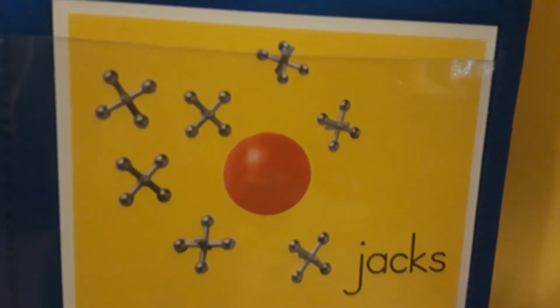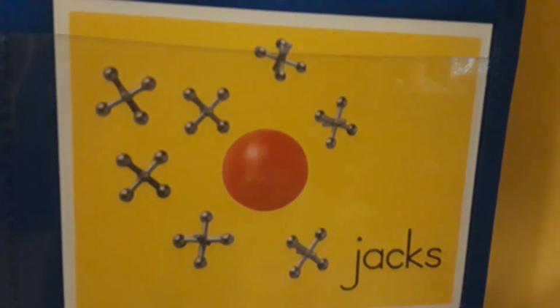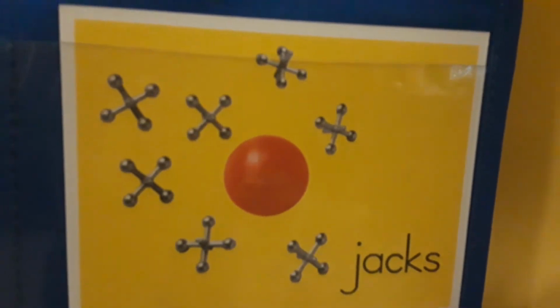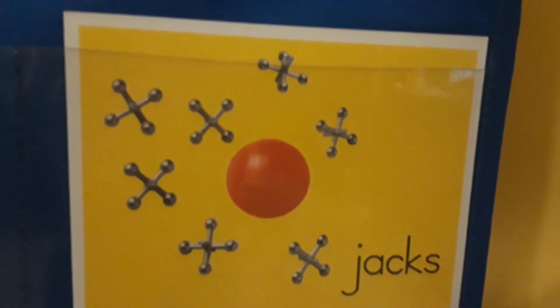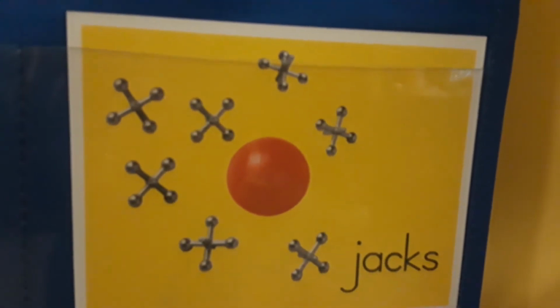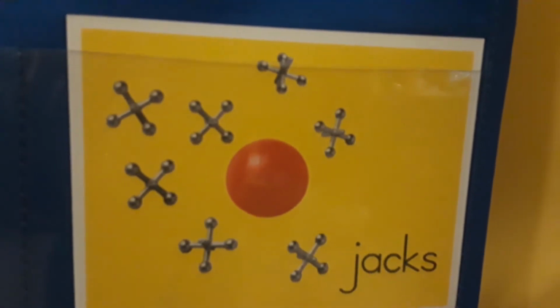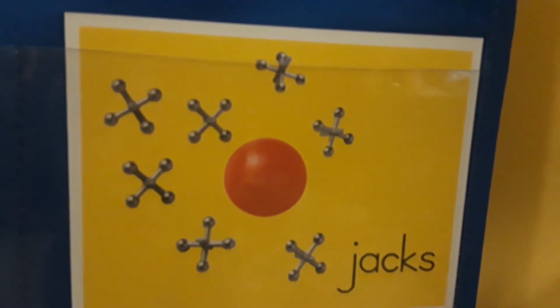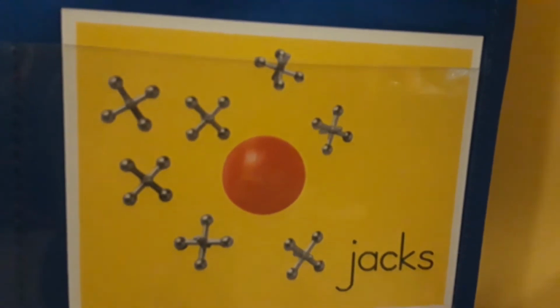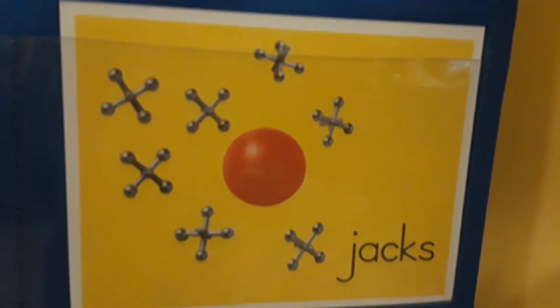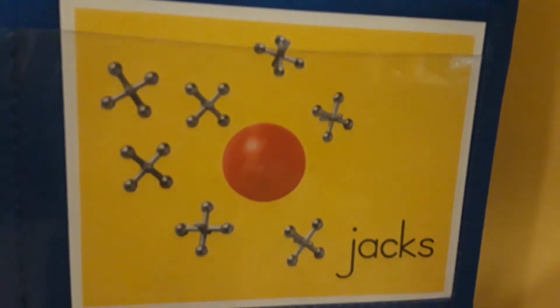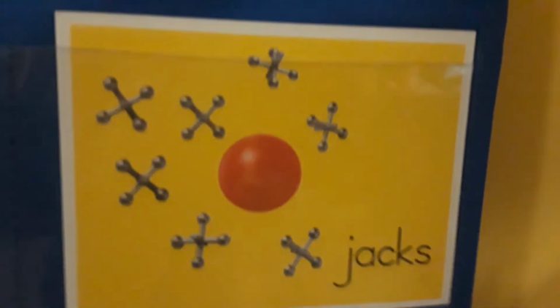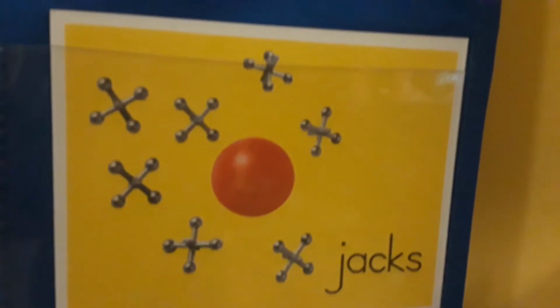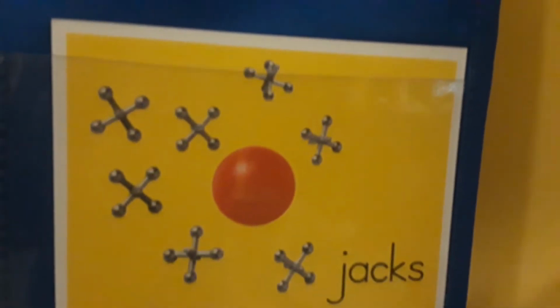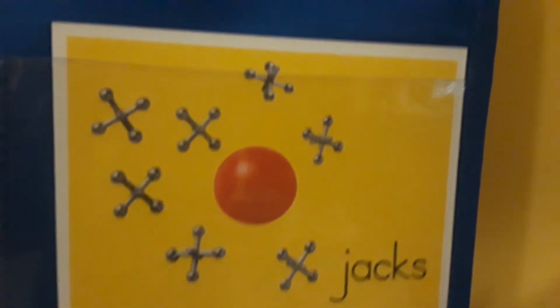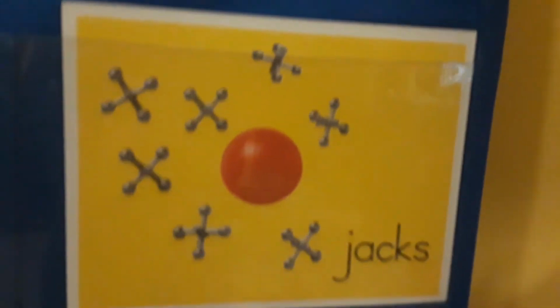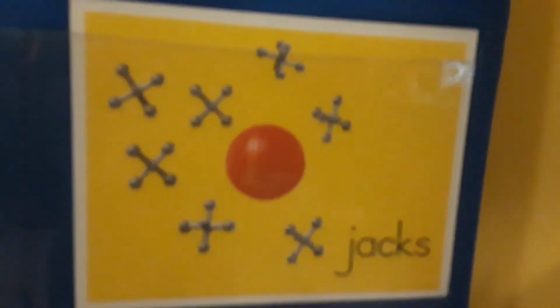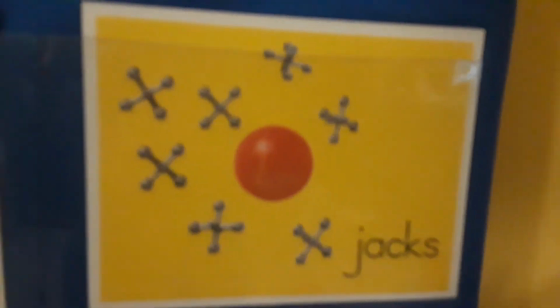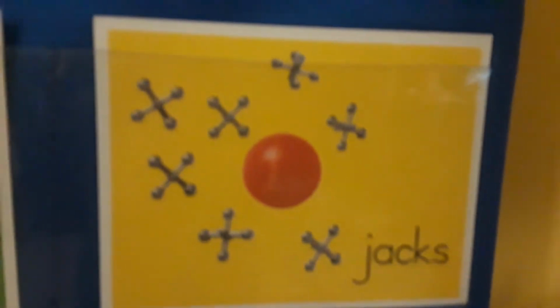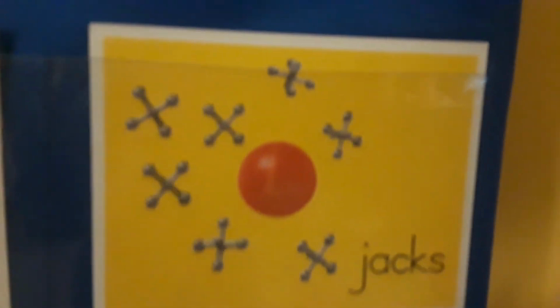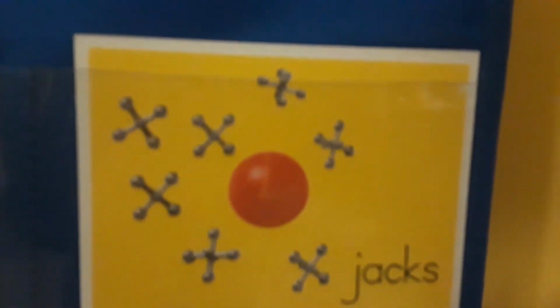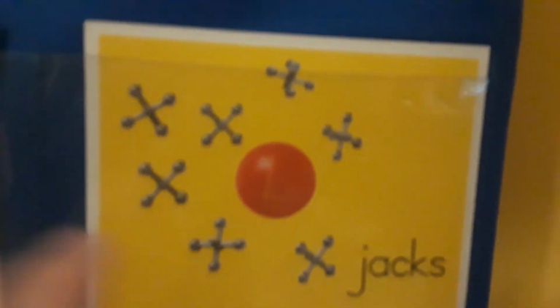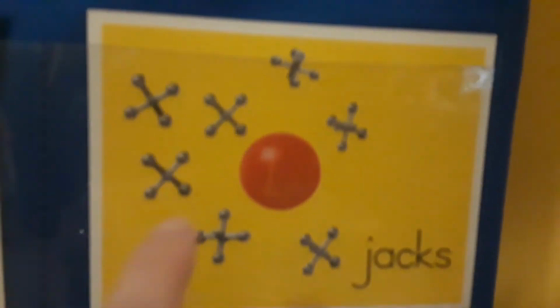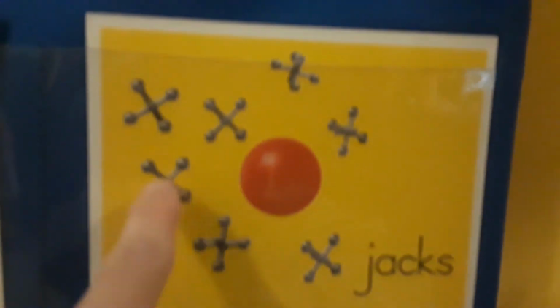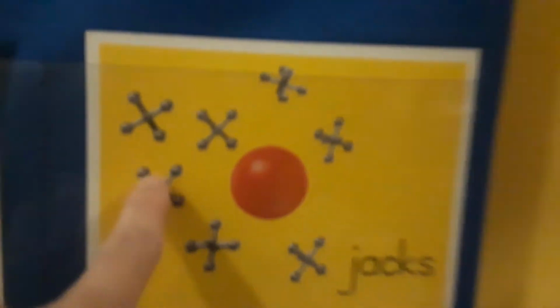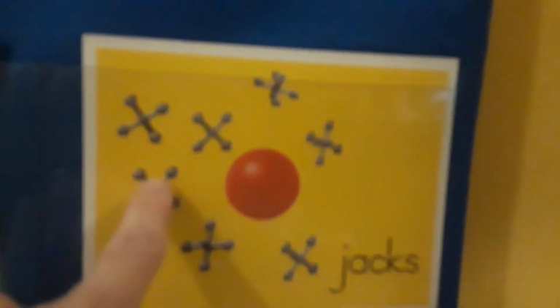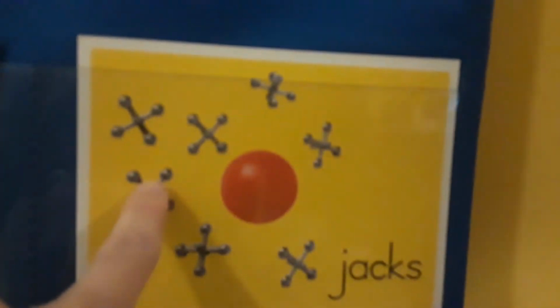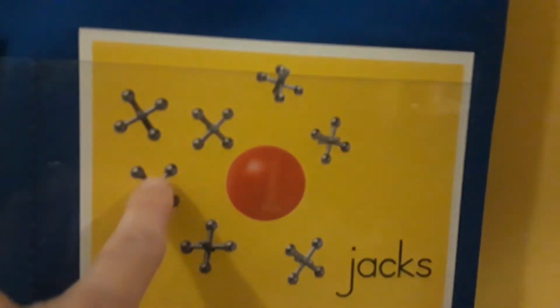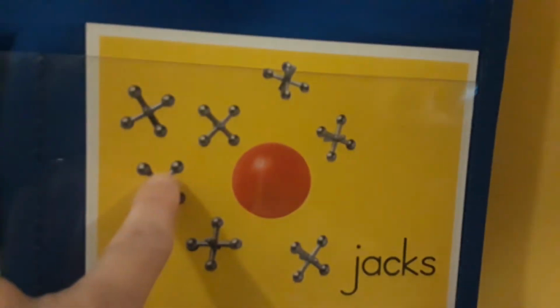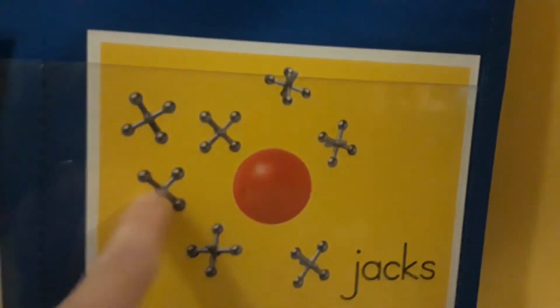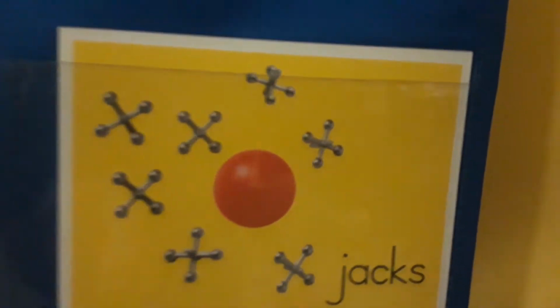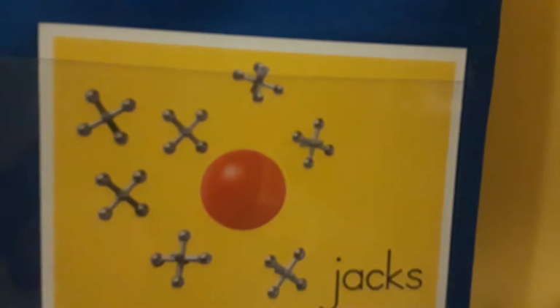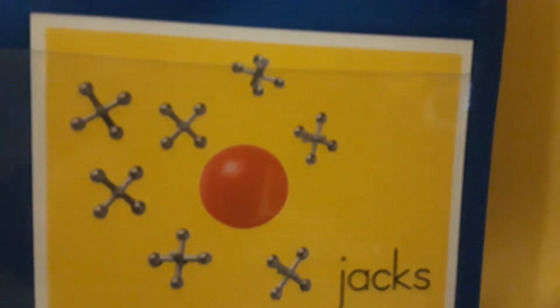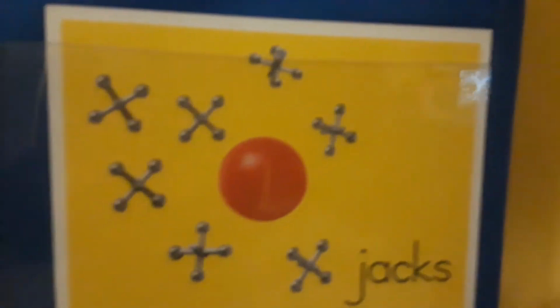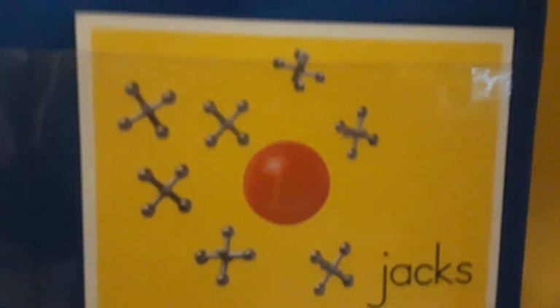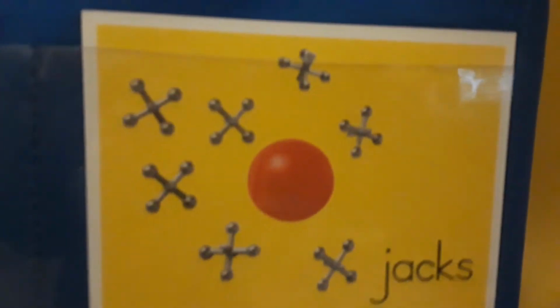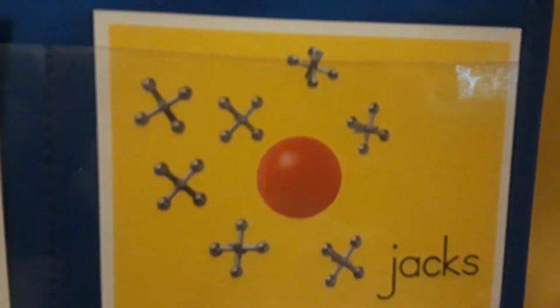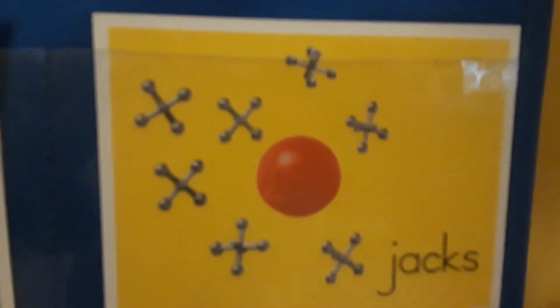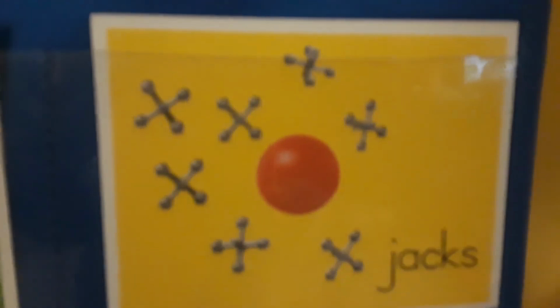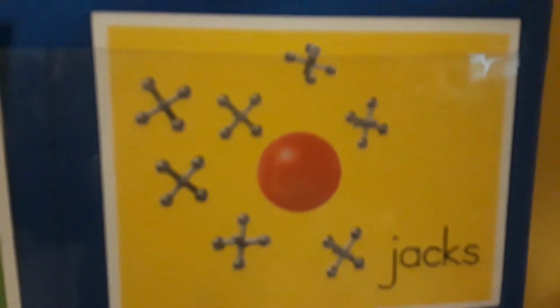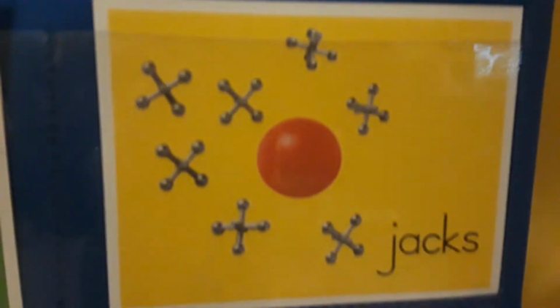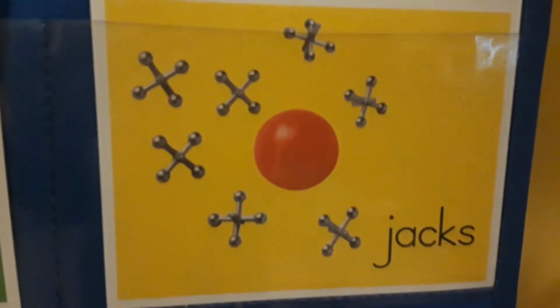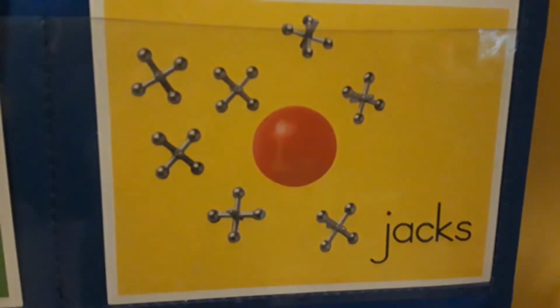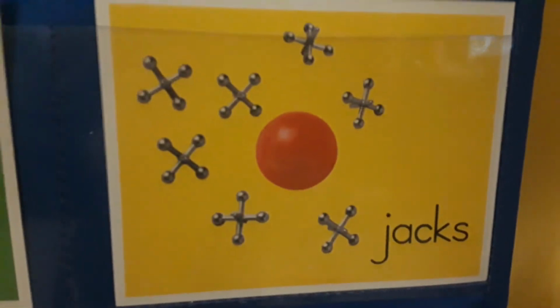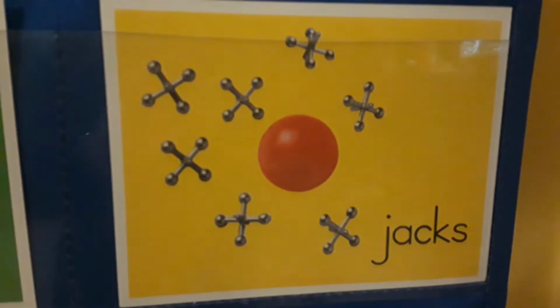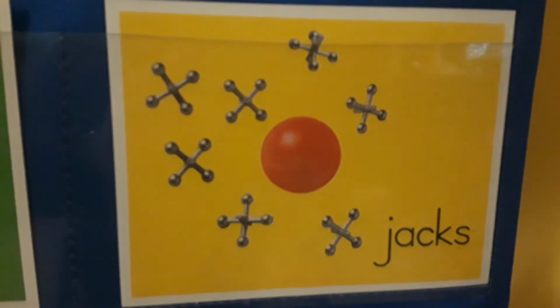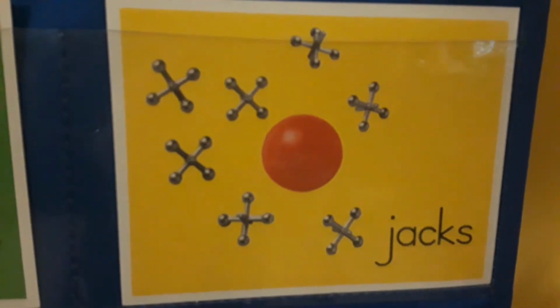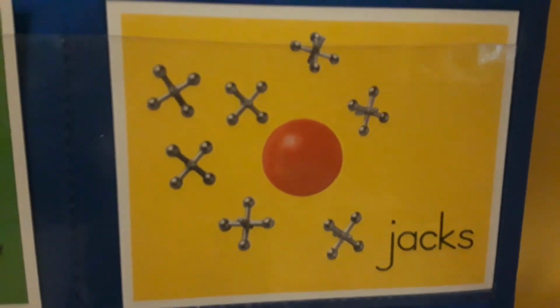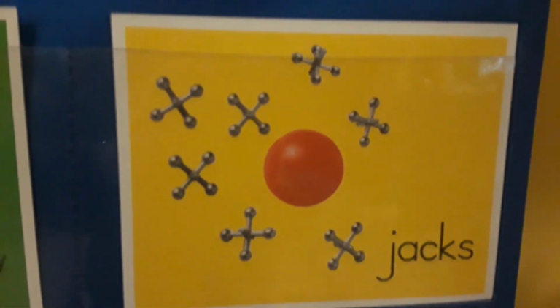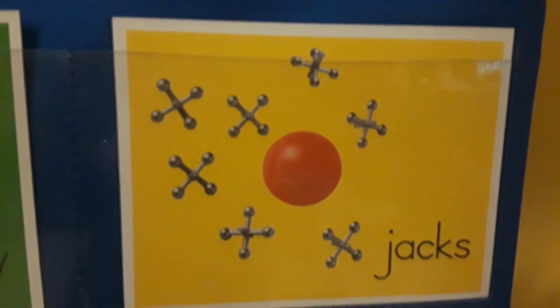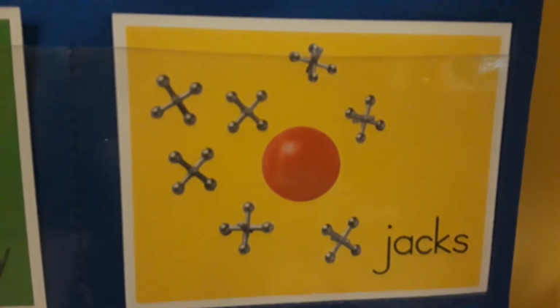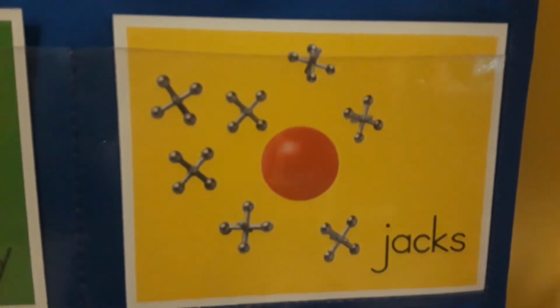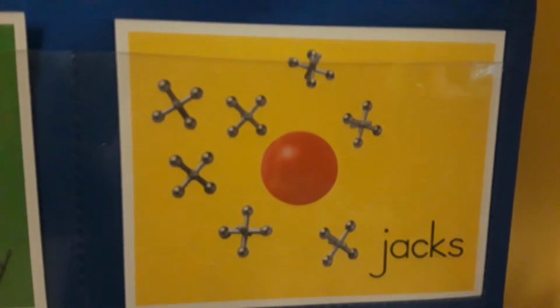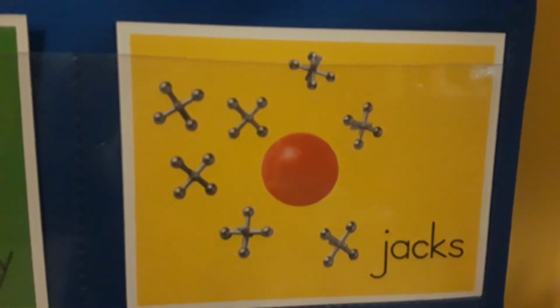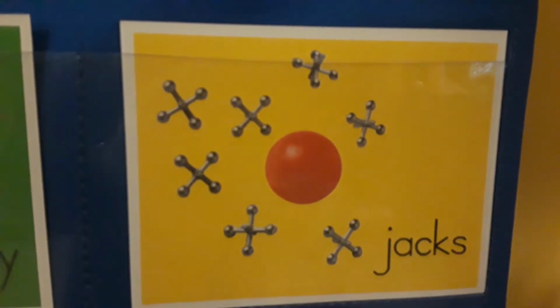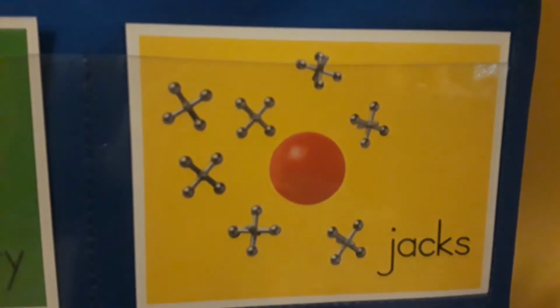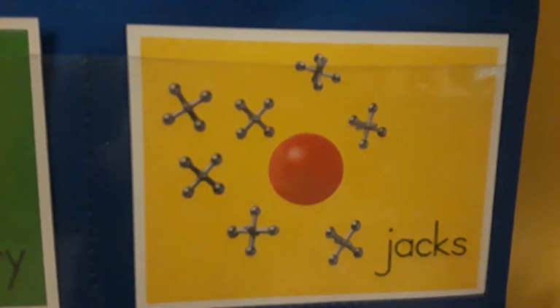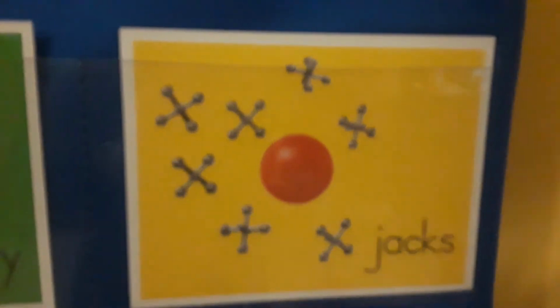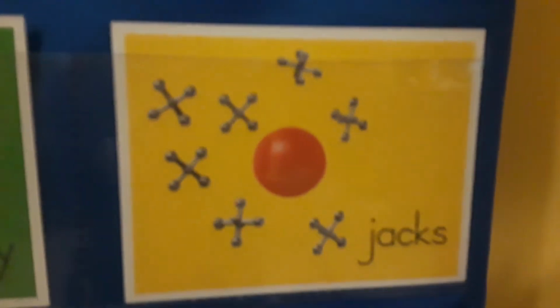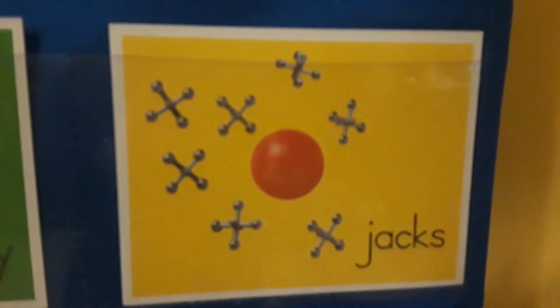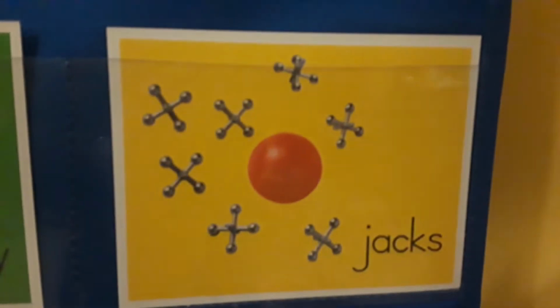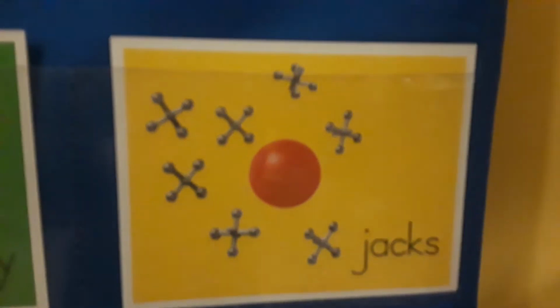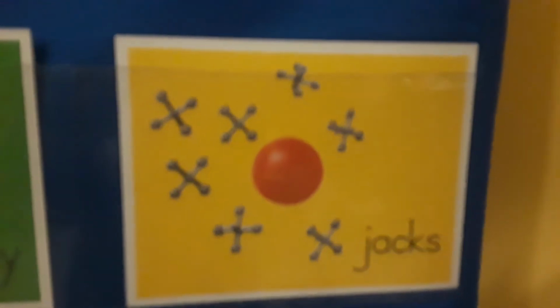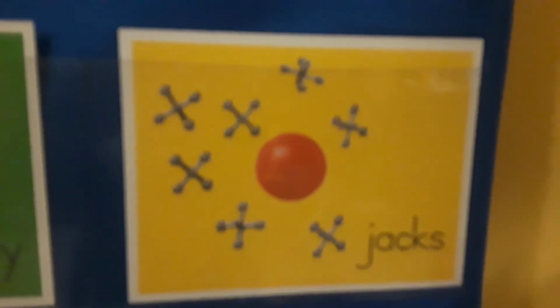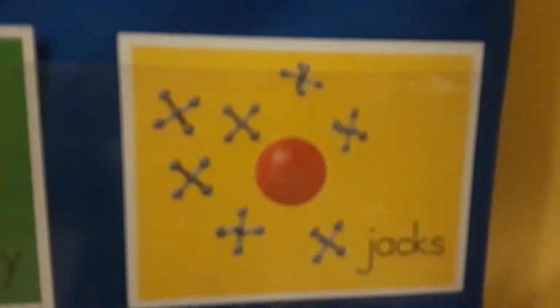Jacks is a game that you can play where you pick up these pieces when you bounce the ball. It's kind of tricky and it's also kind of fun.